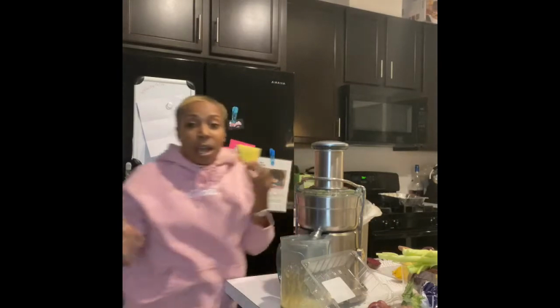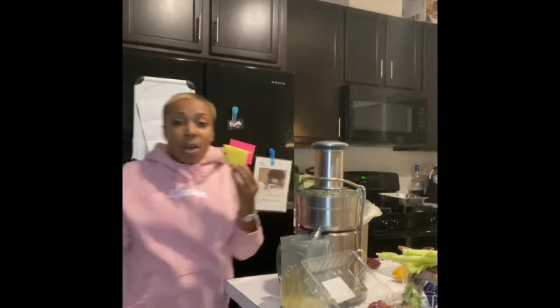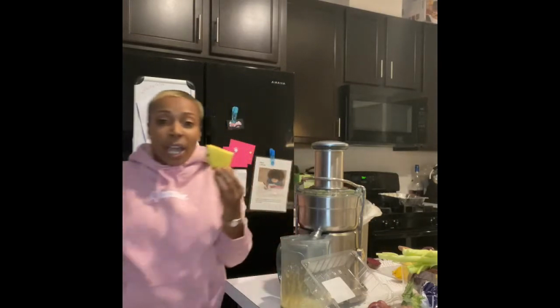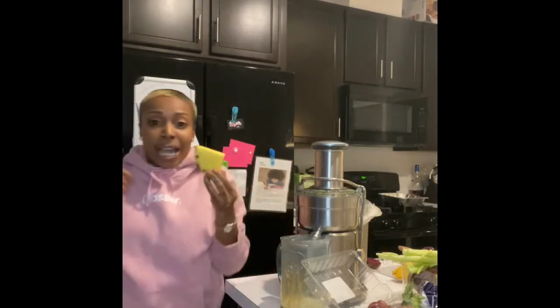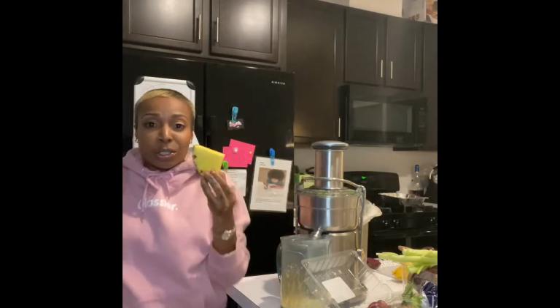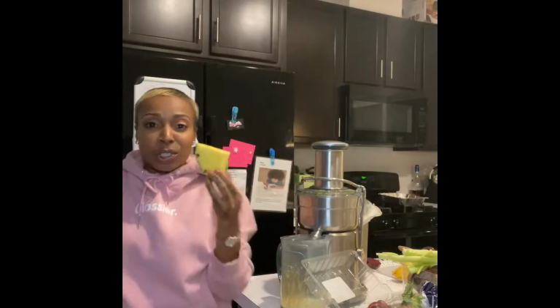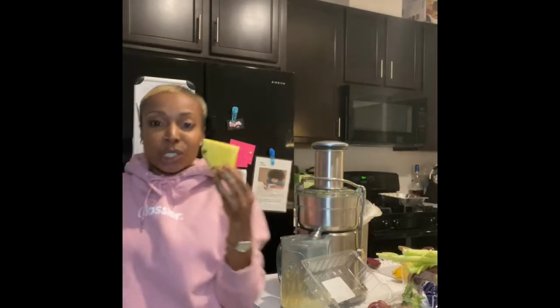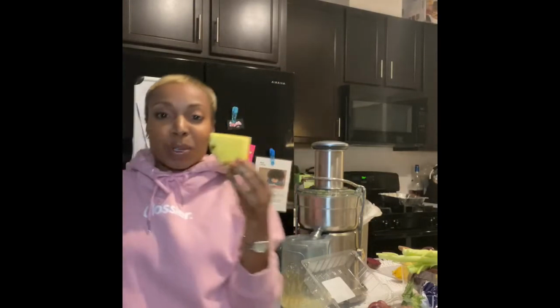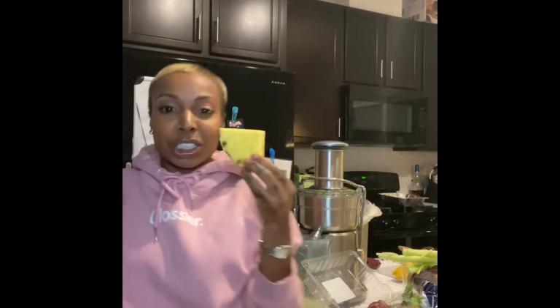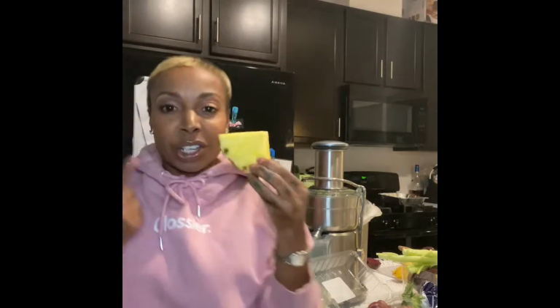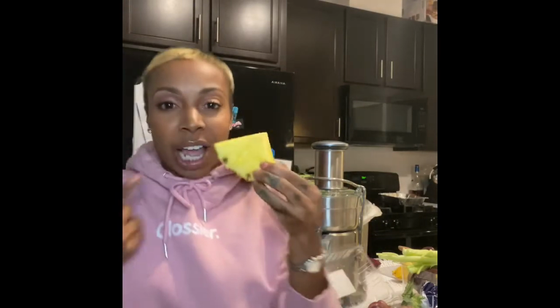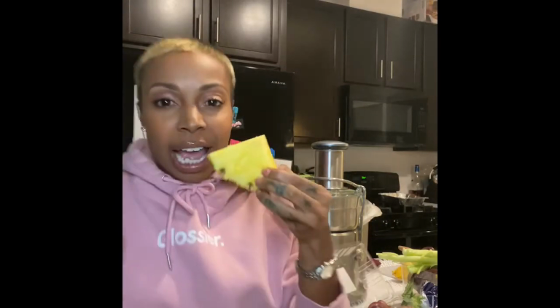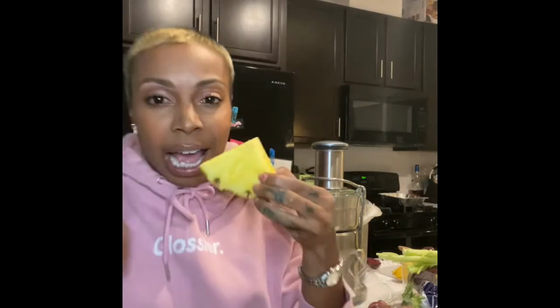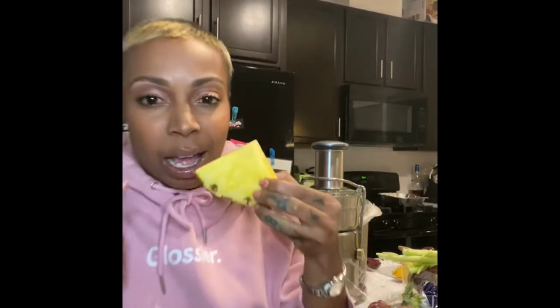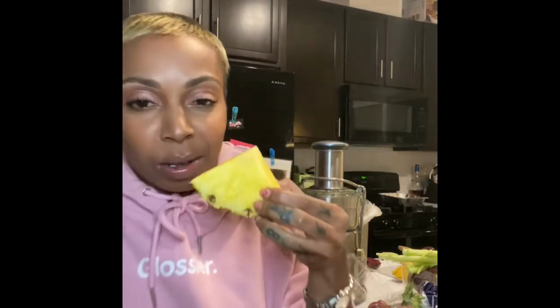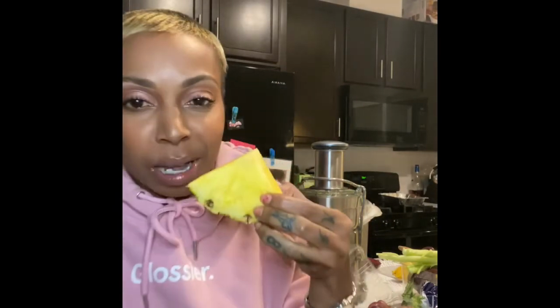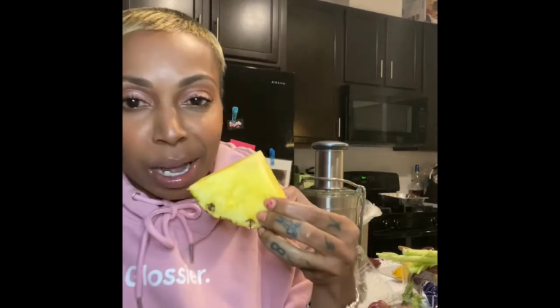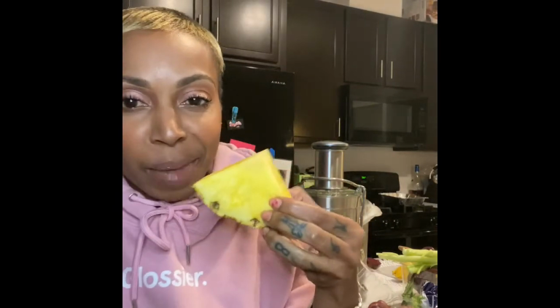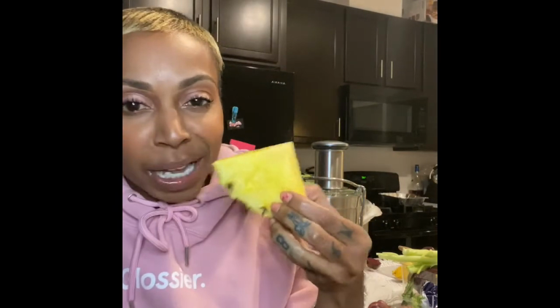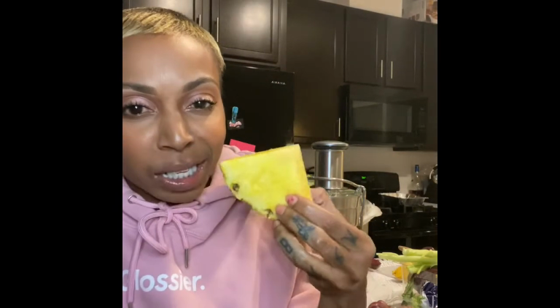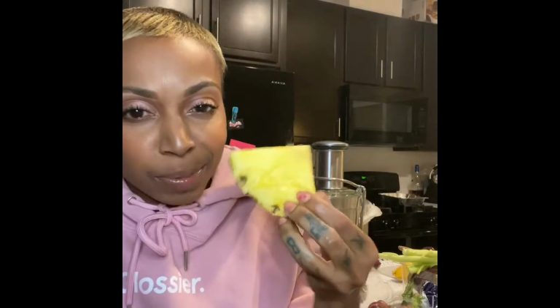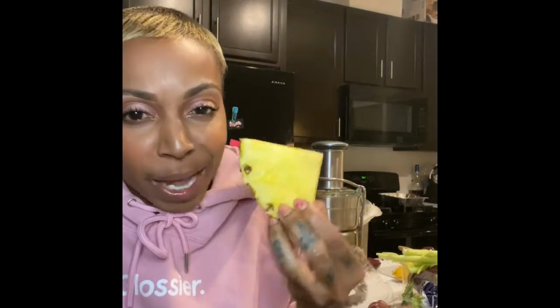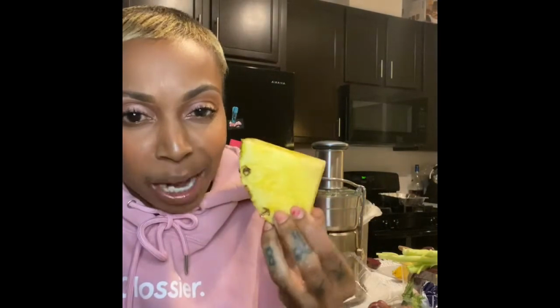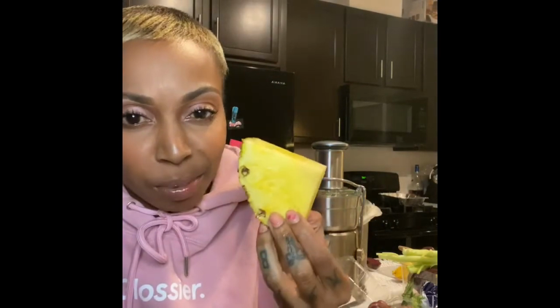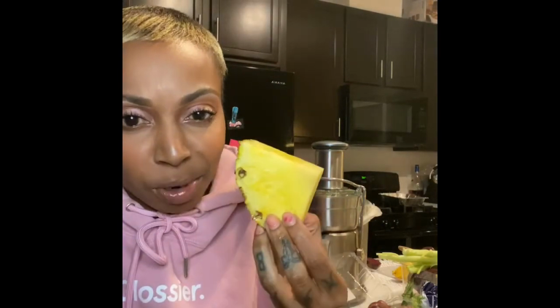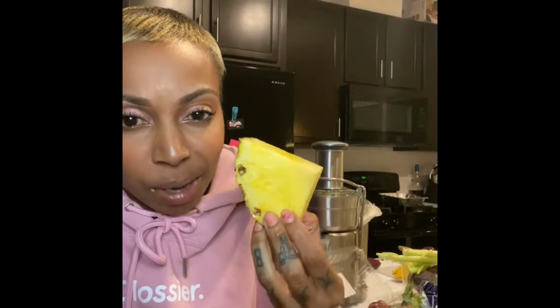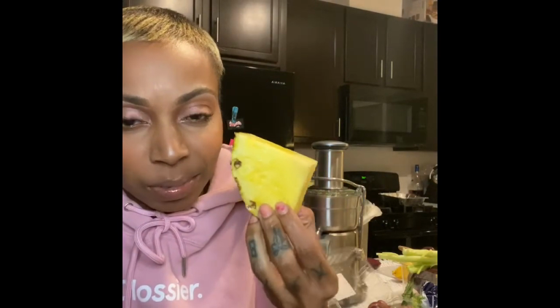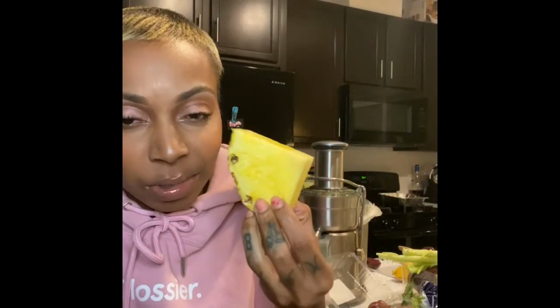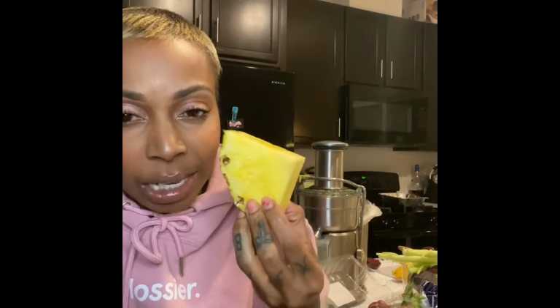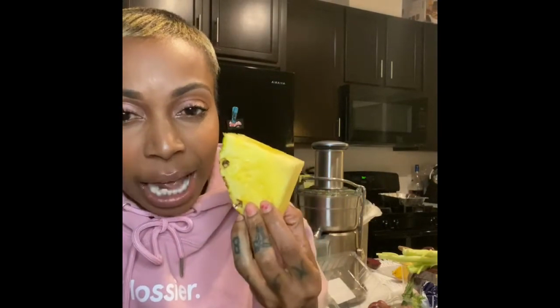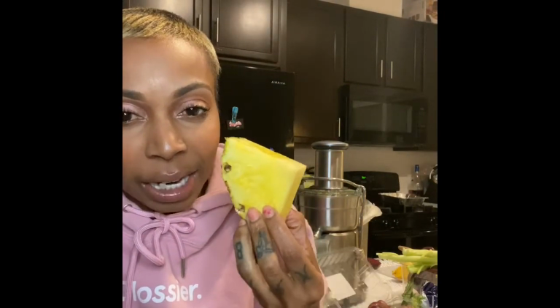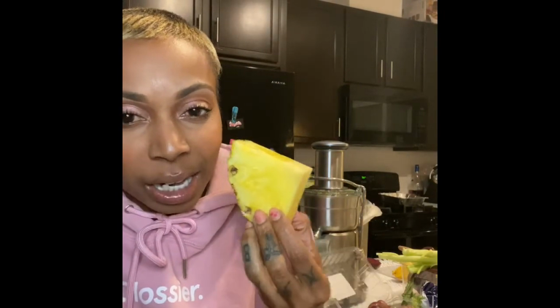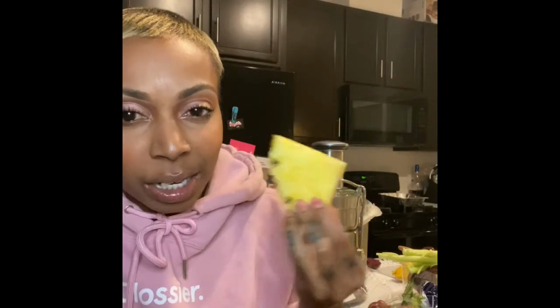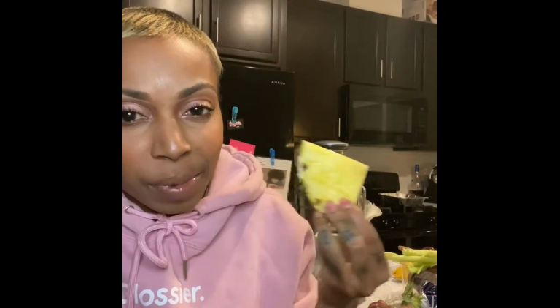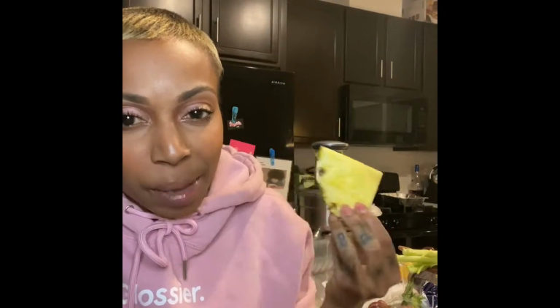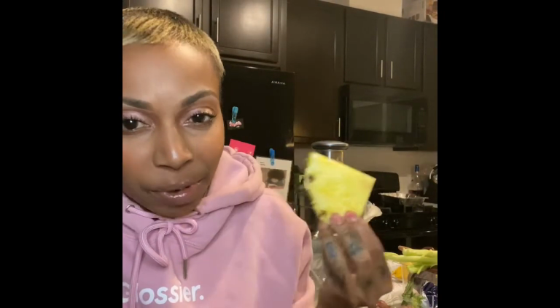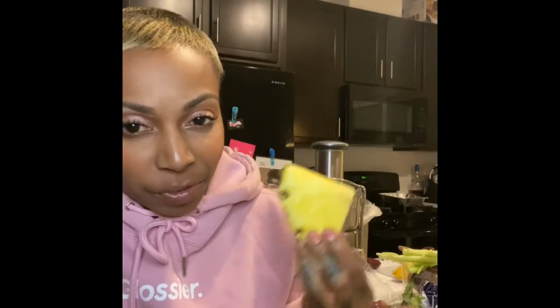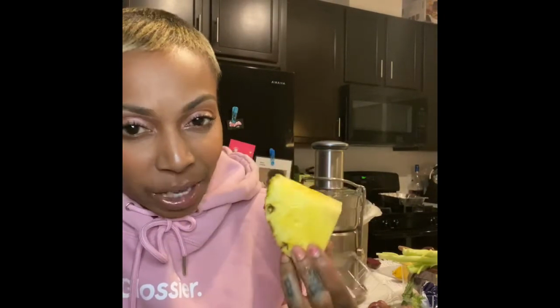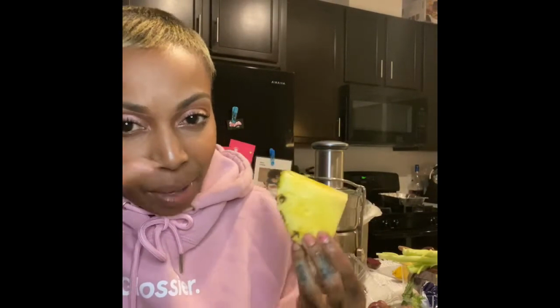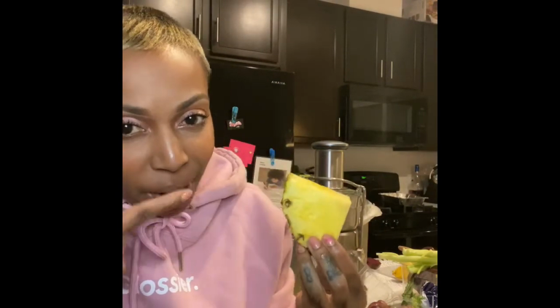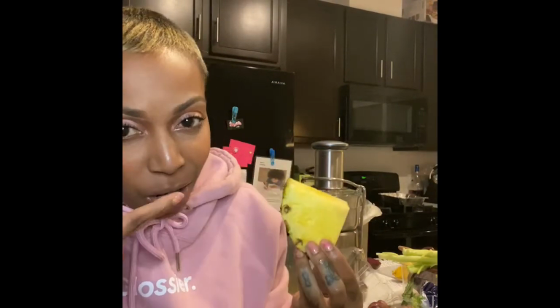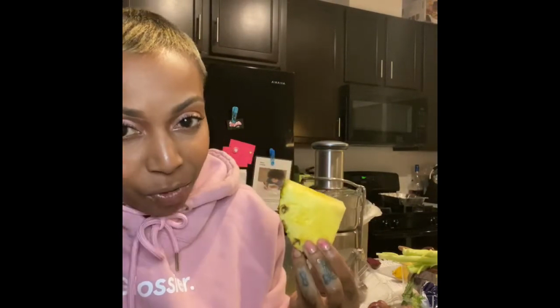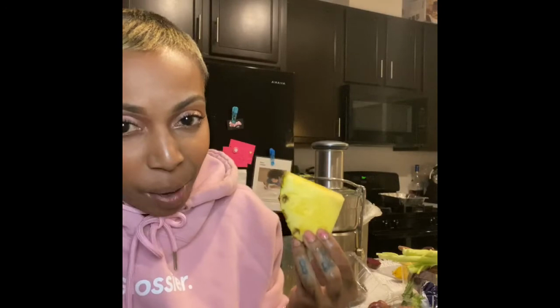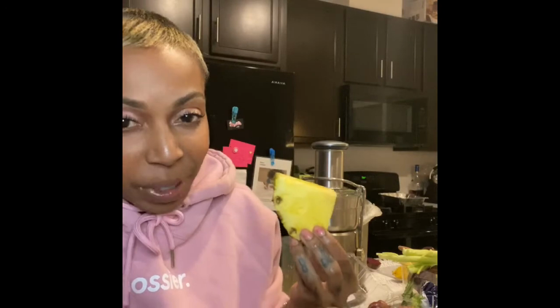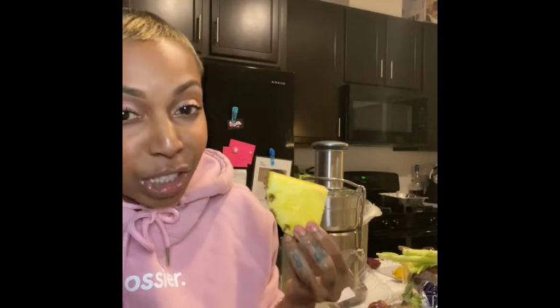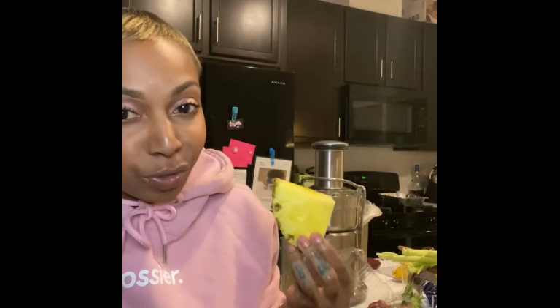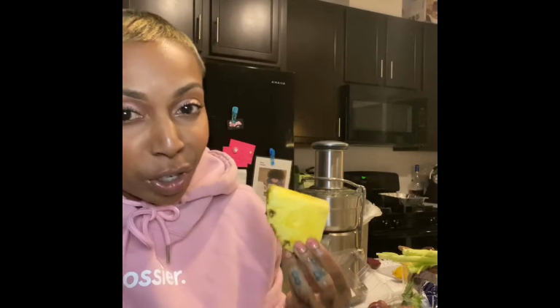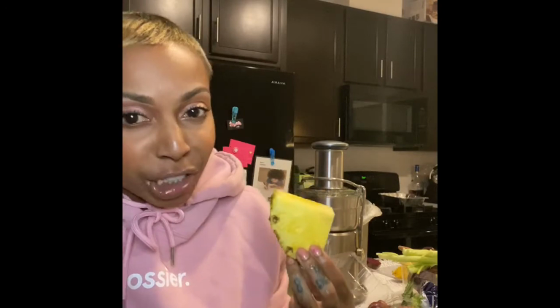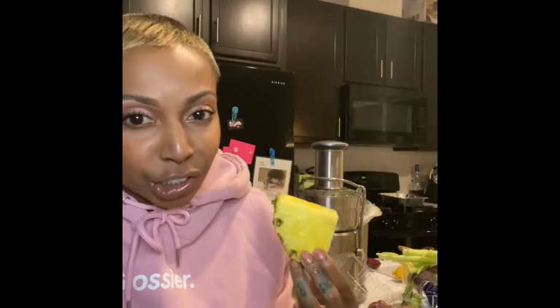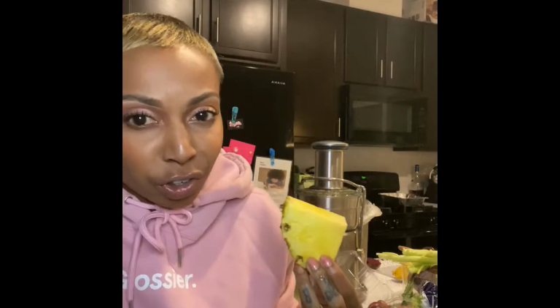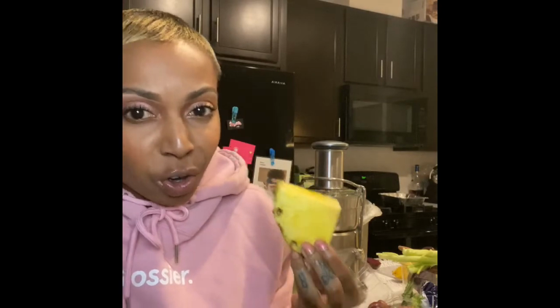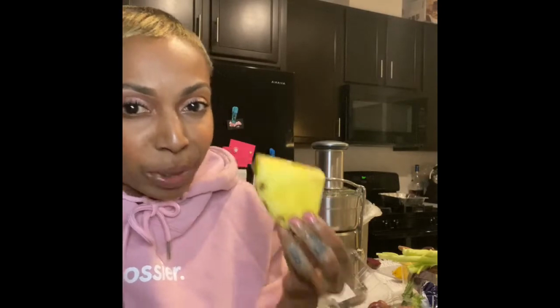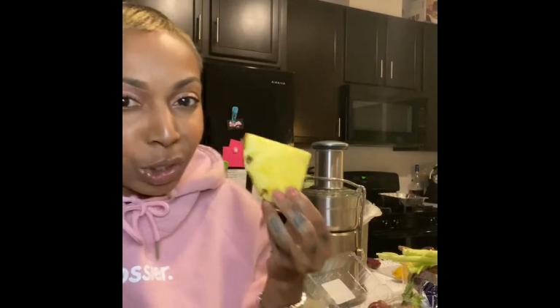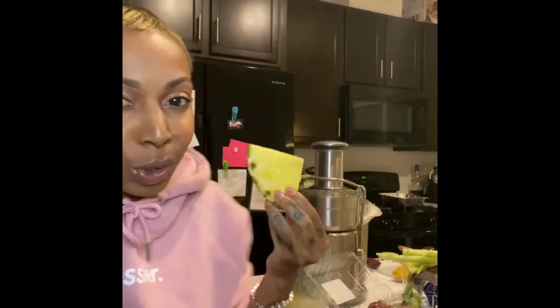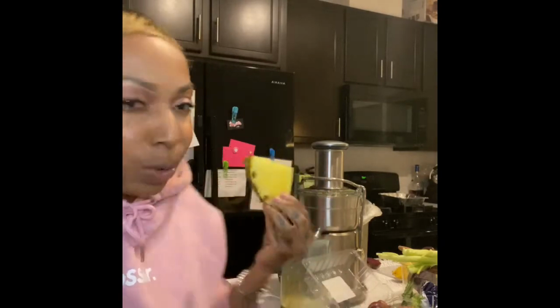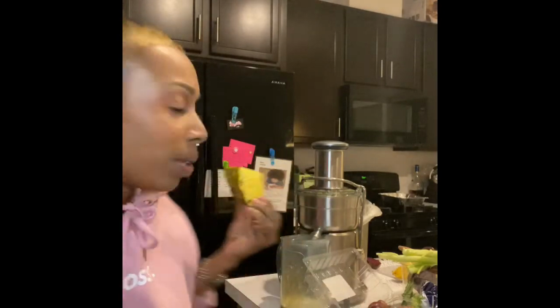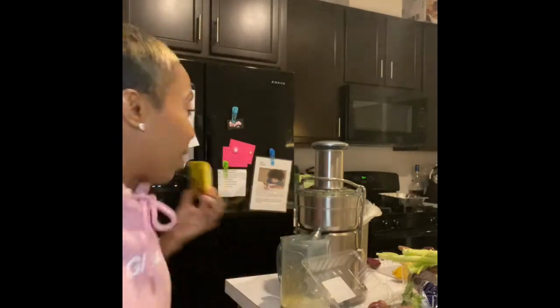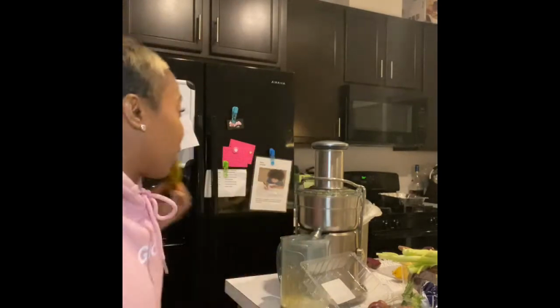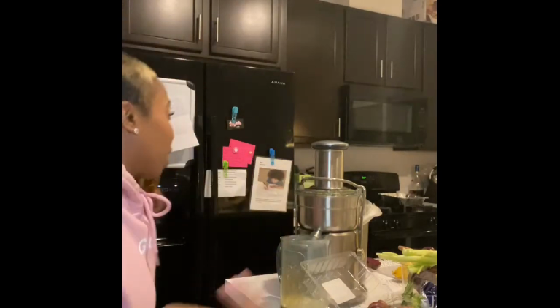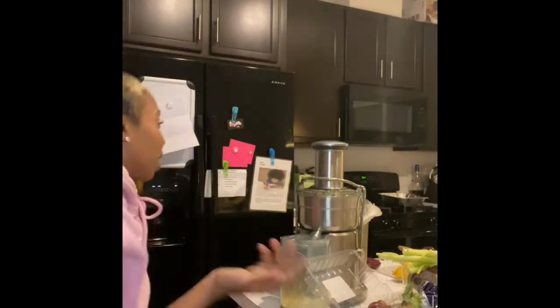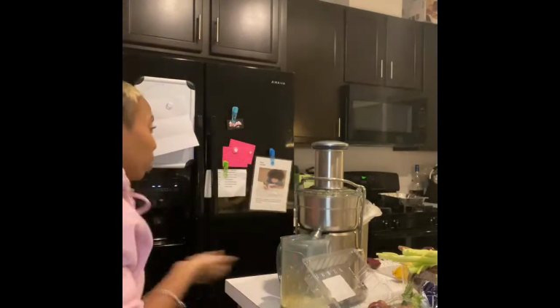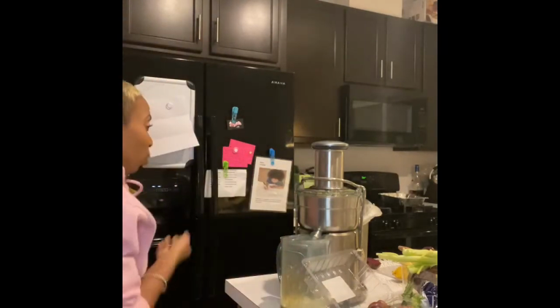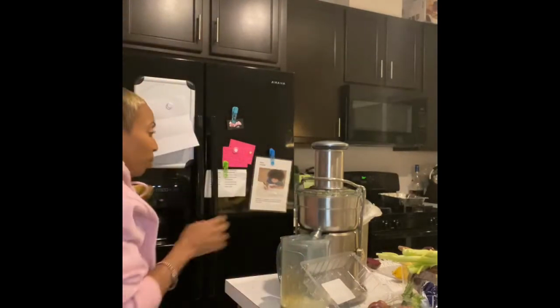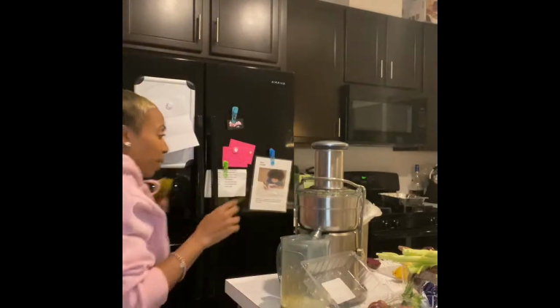I just want to show y'all how I cut this pineapple. You gotta cut it to be able to fit in the mouth of the juicer — it's very strong but you do have to cut it a little bit.